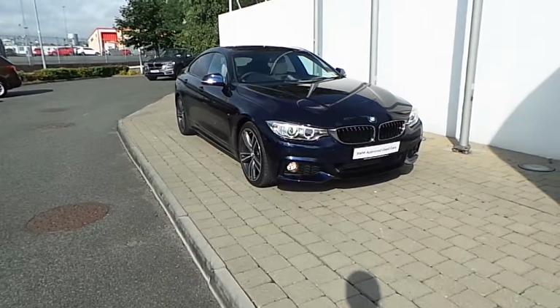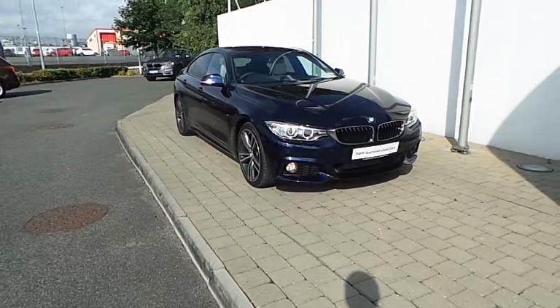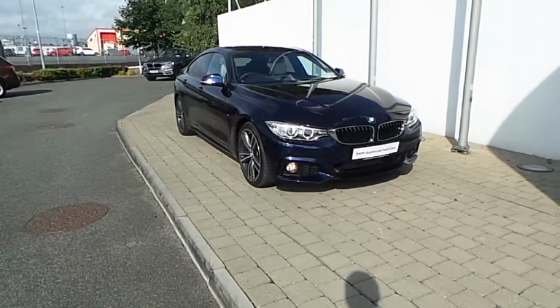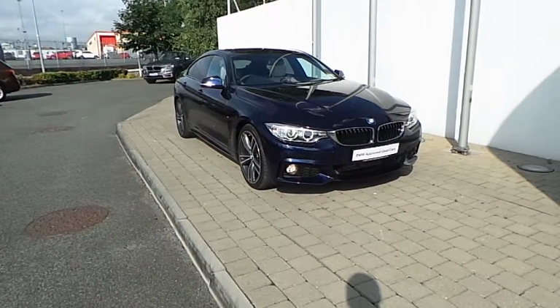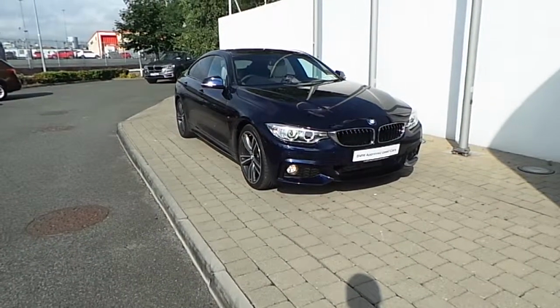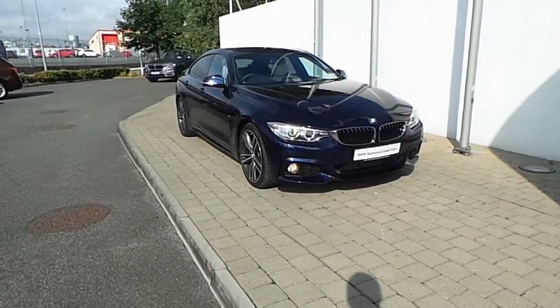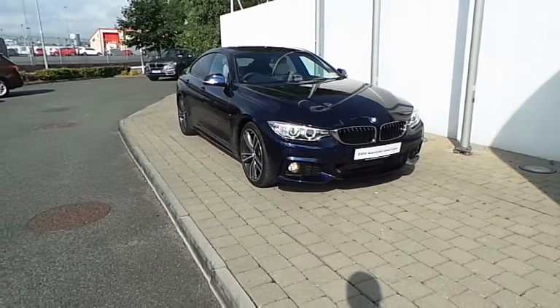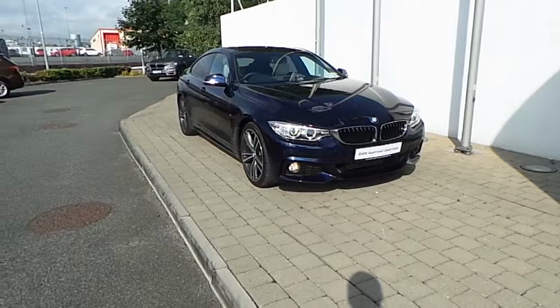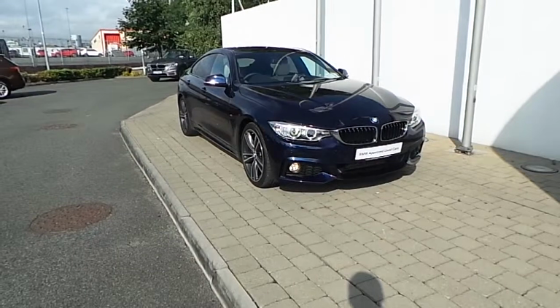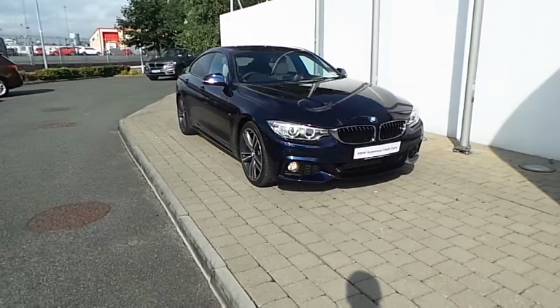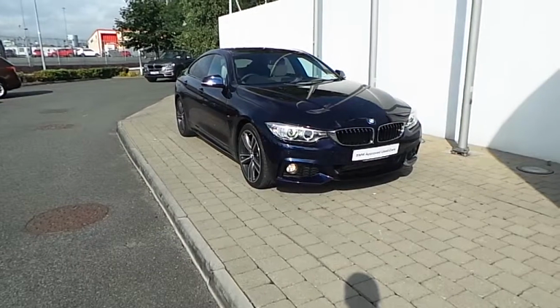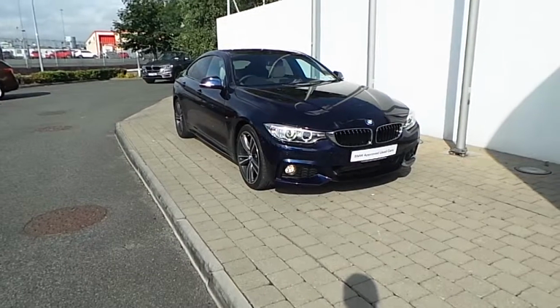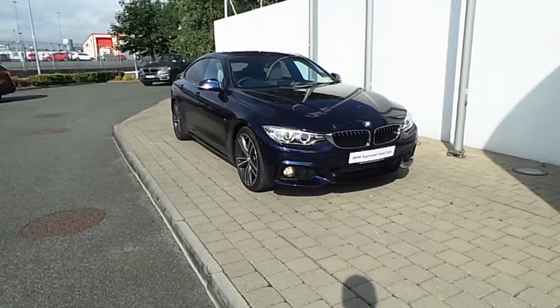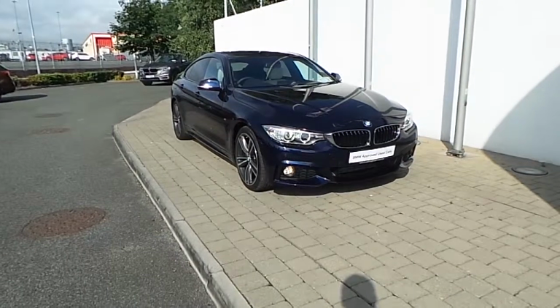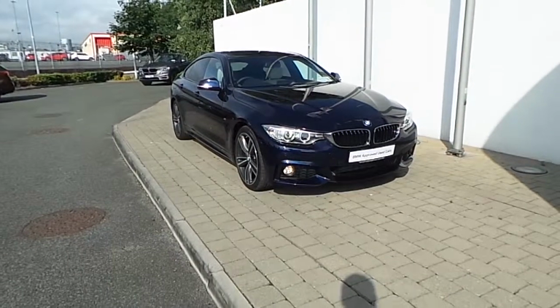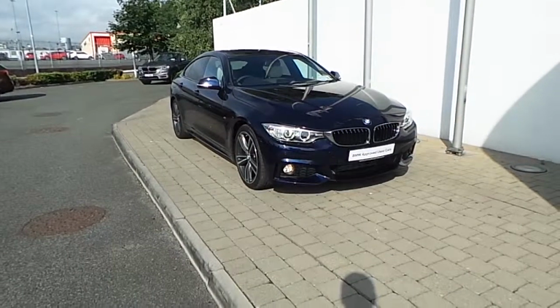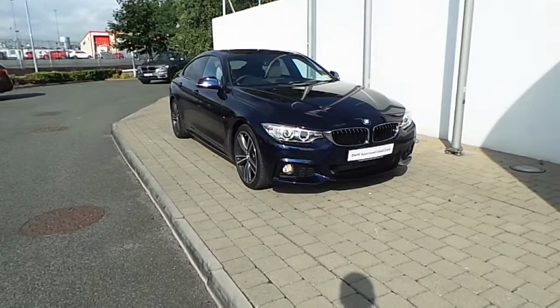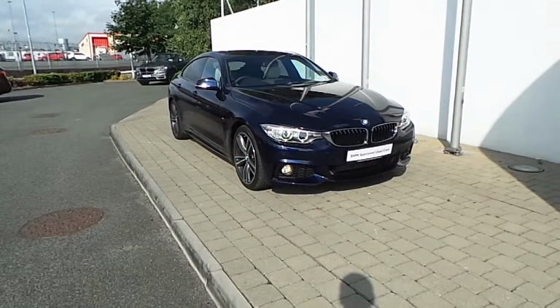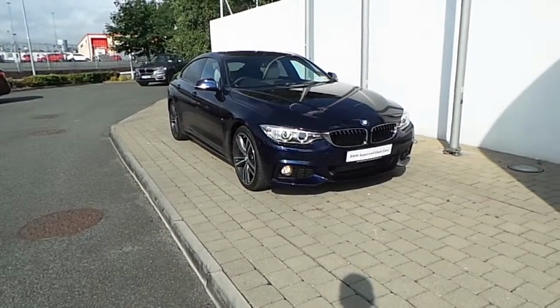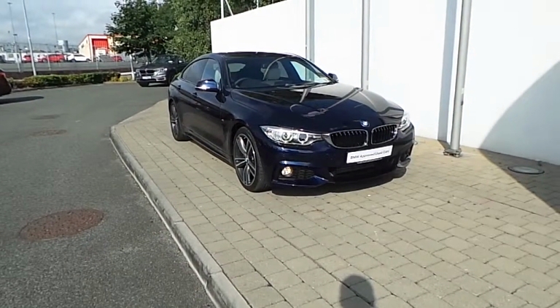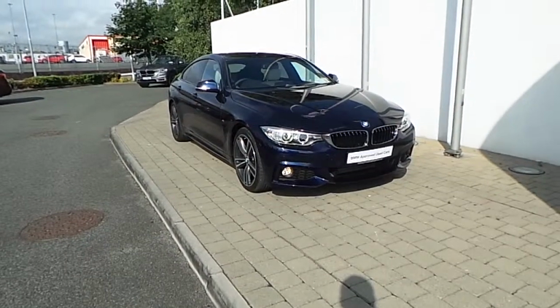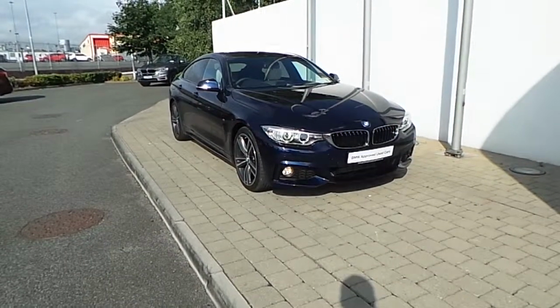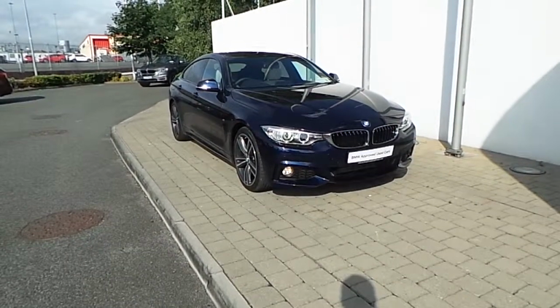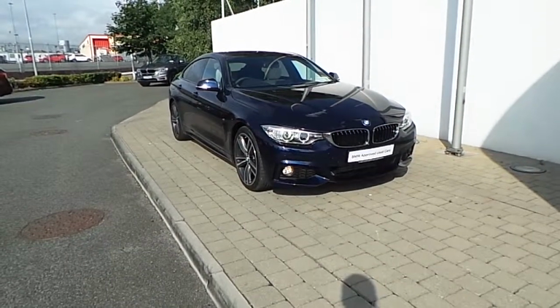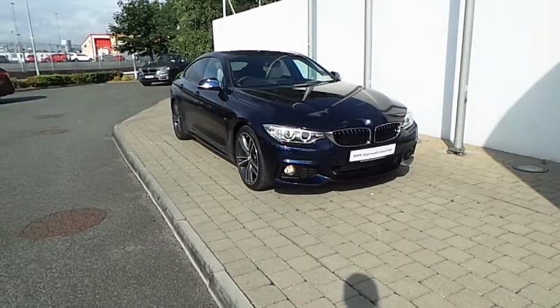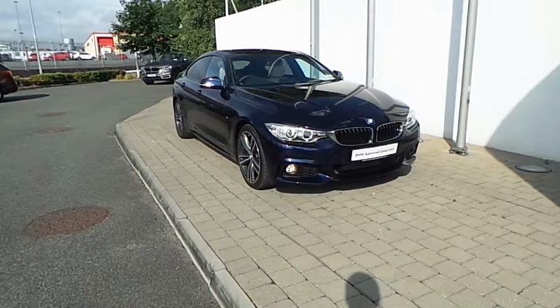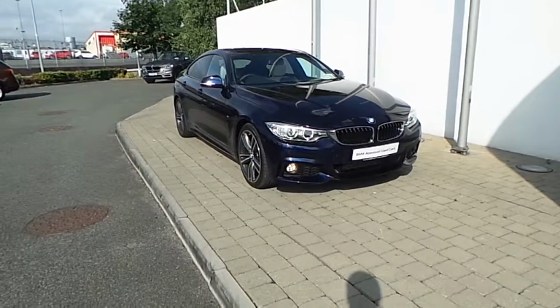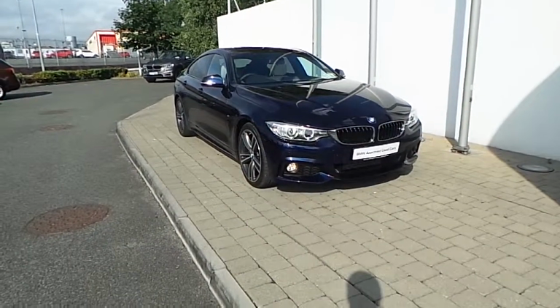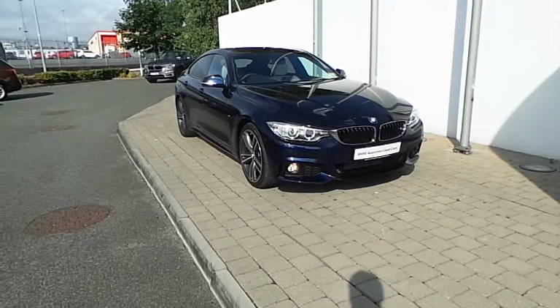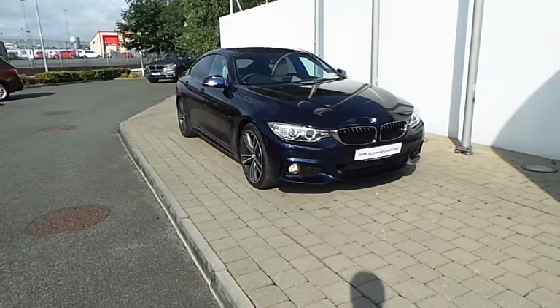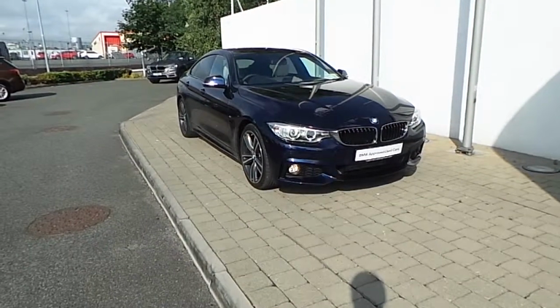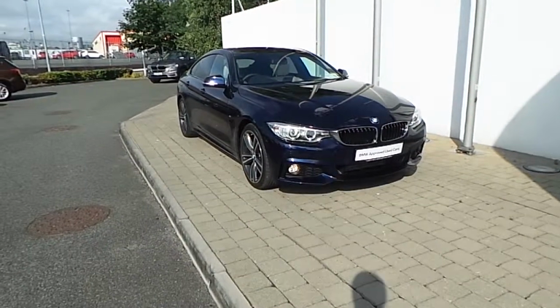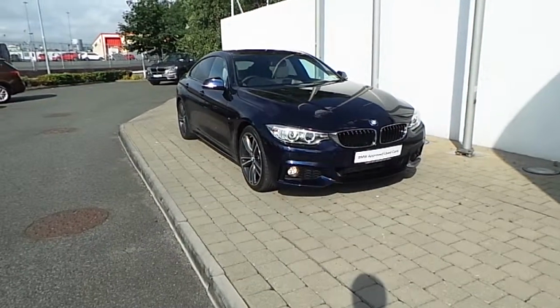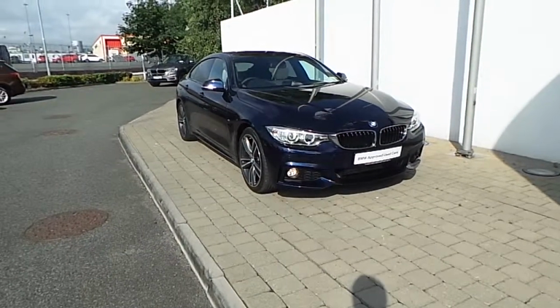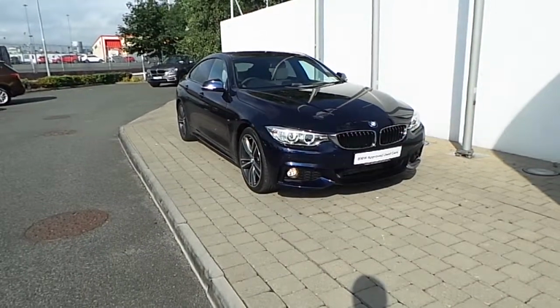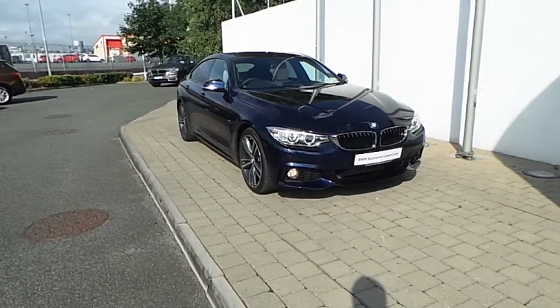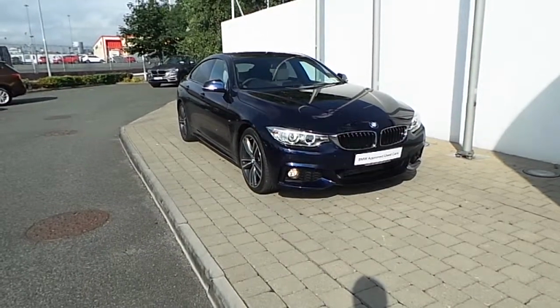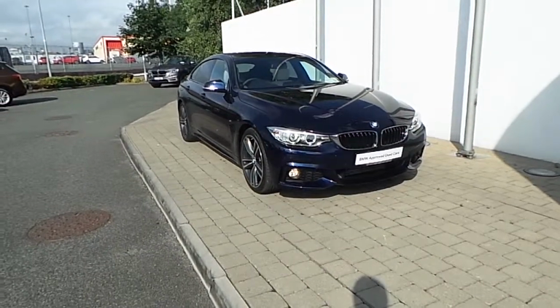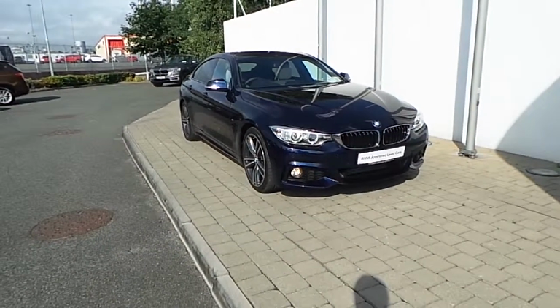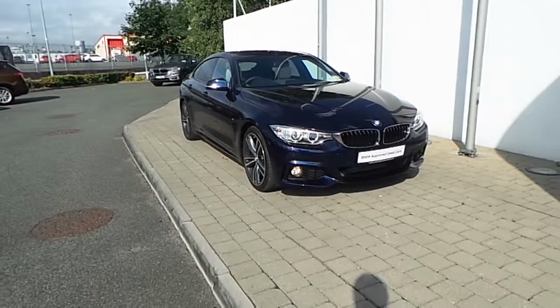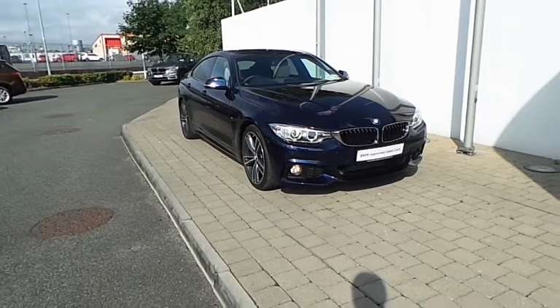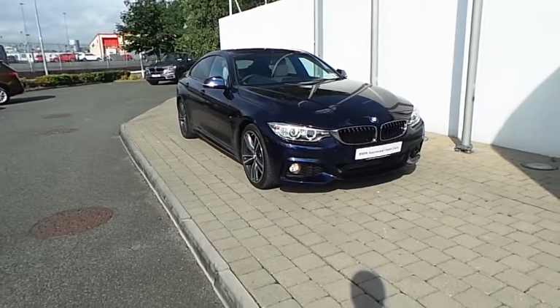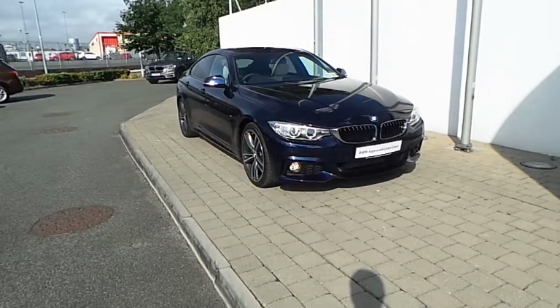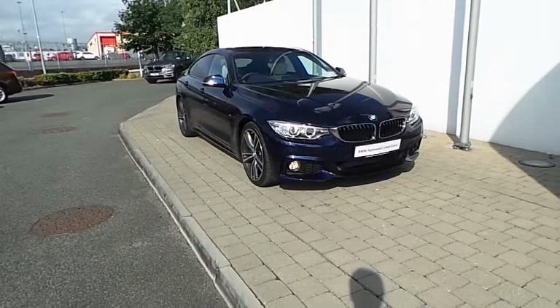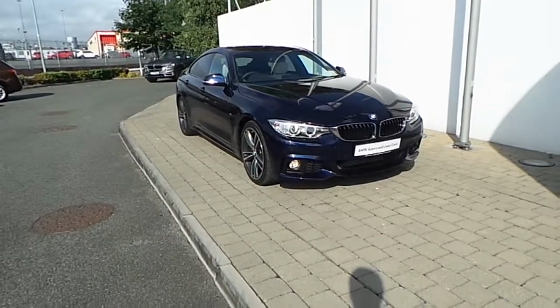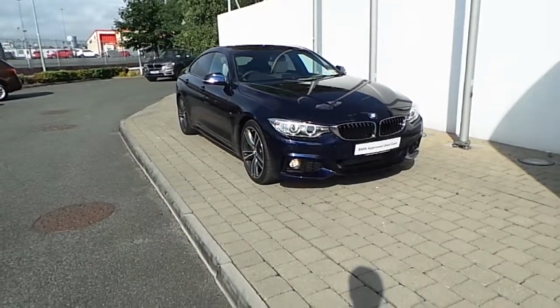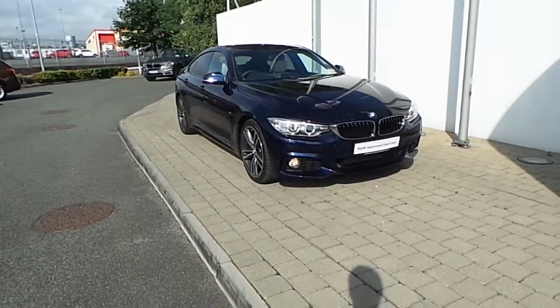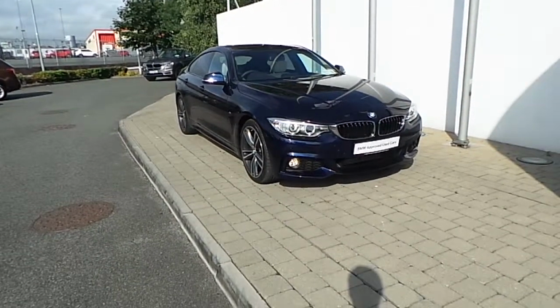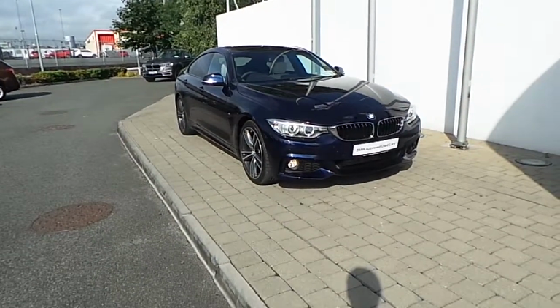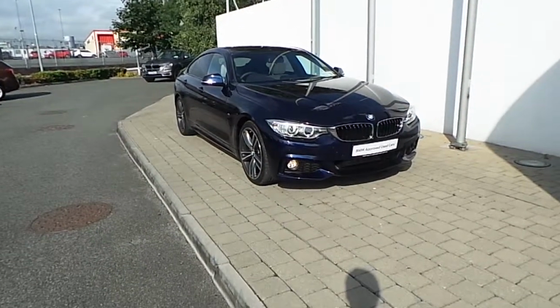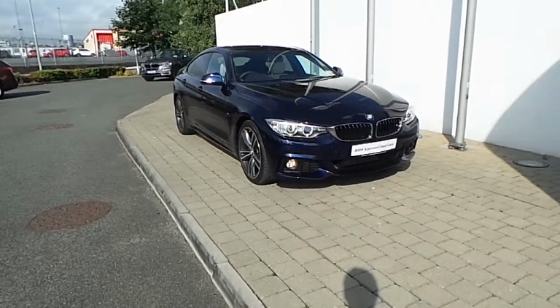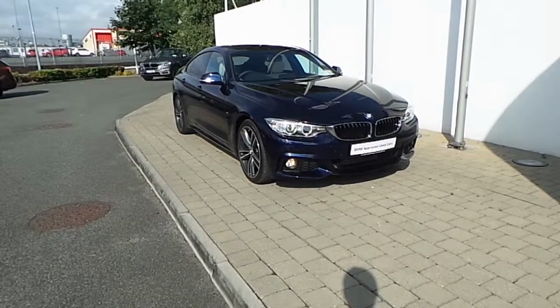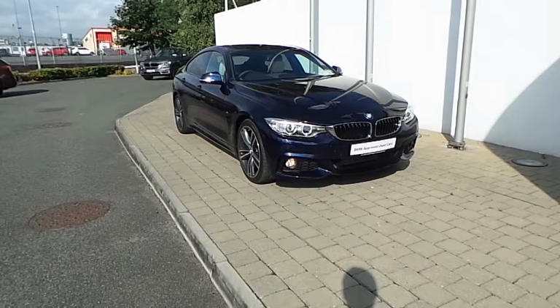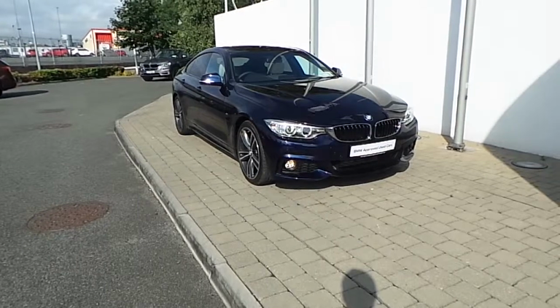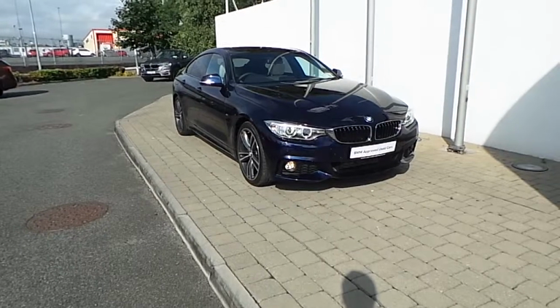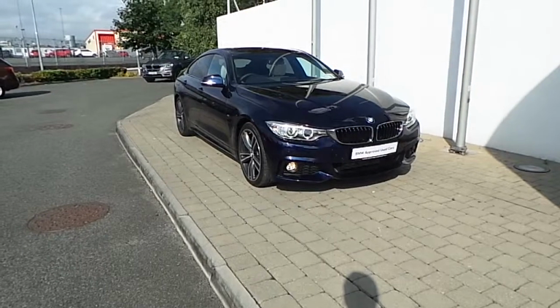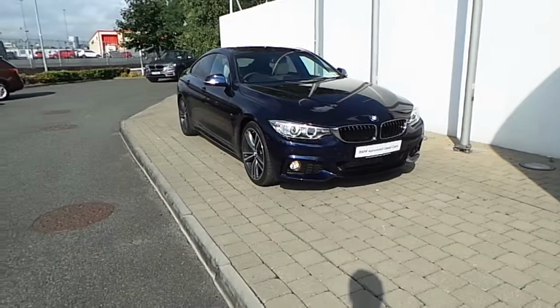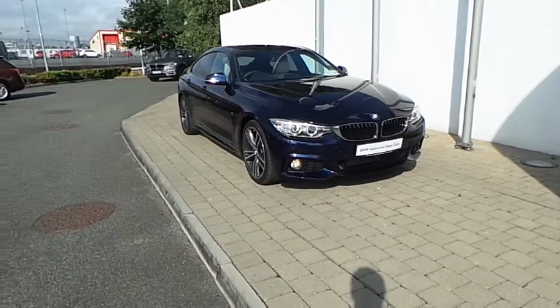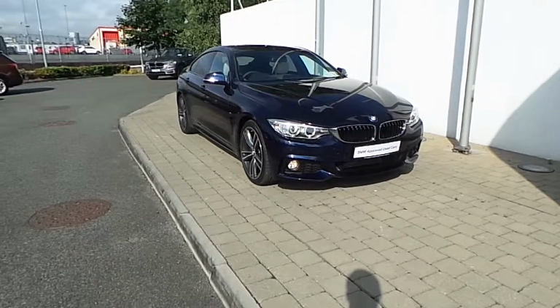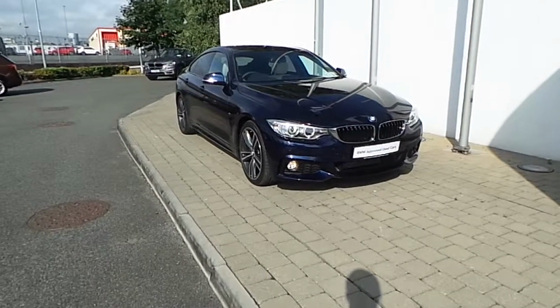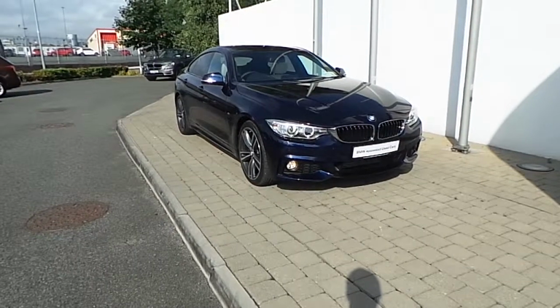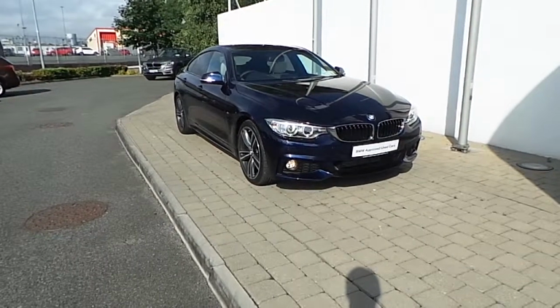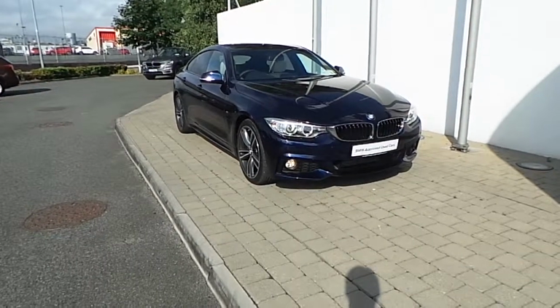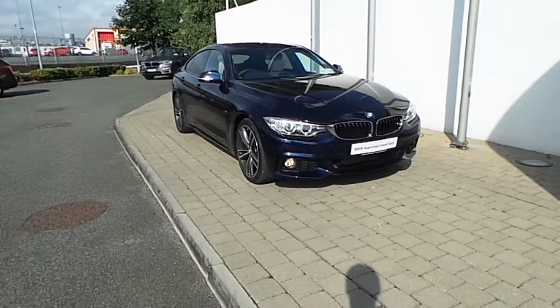This BMW 4 Series is part of the BMW Approved Used Car Programme and offers you such benefits like a minimum 24 month unlimited mileage warranty and euro wide assist.